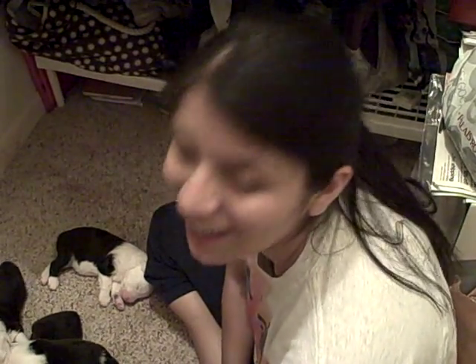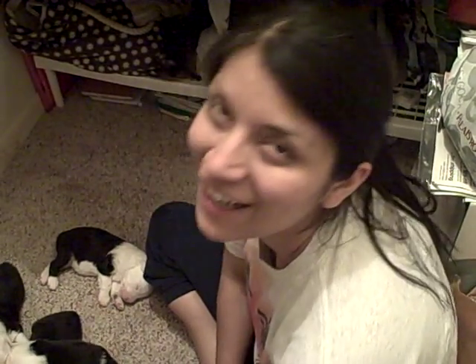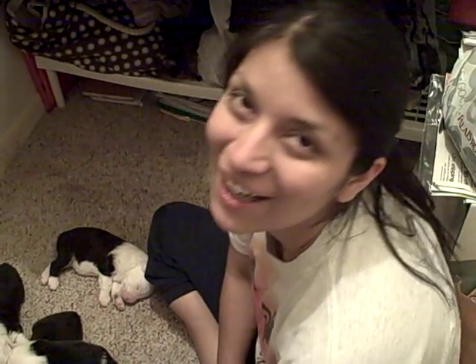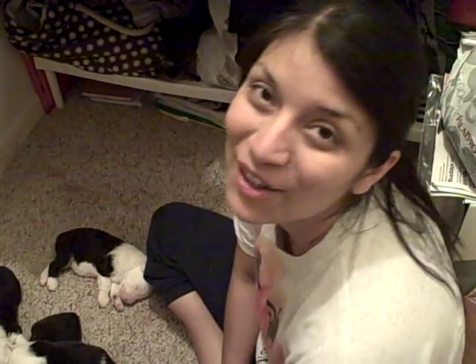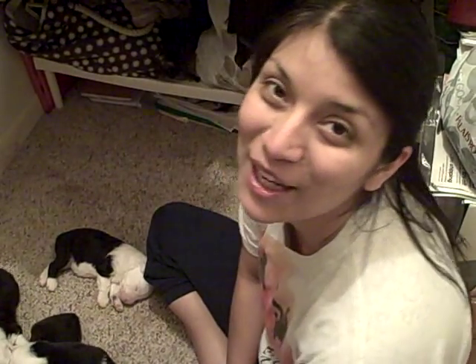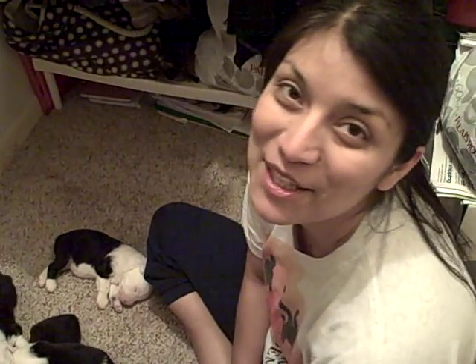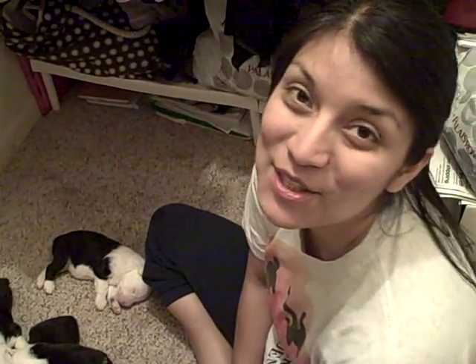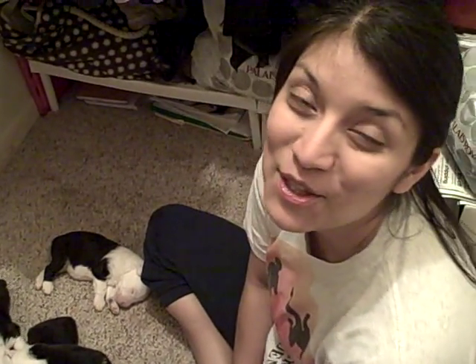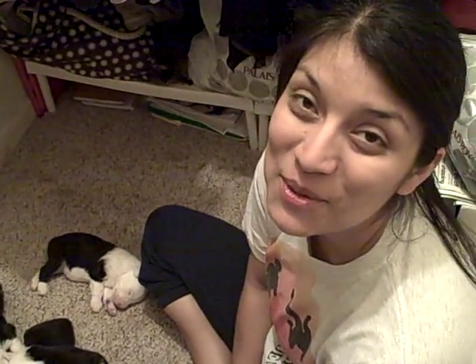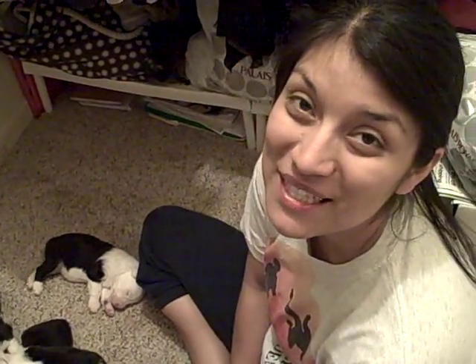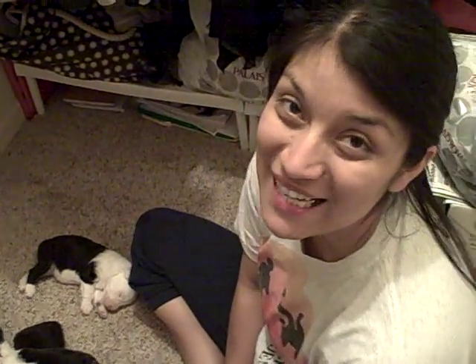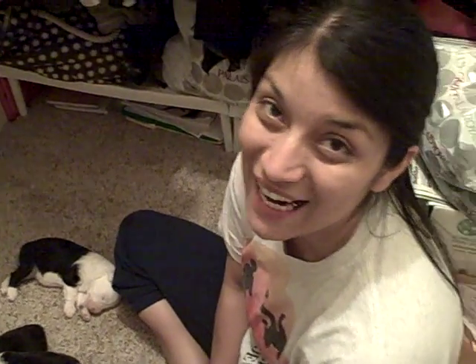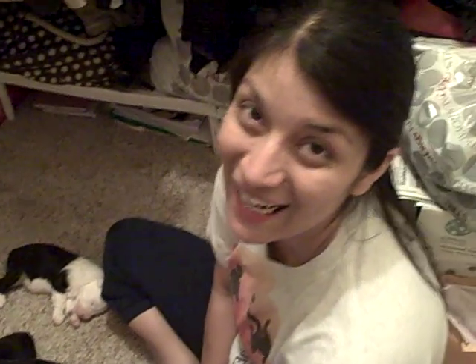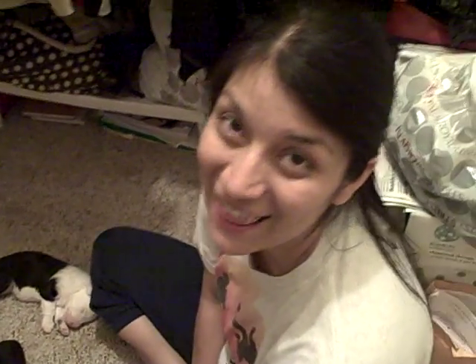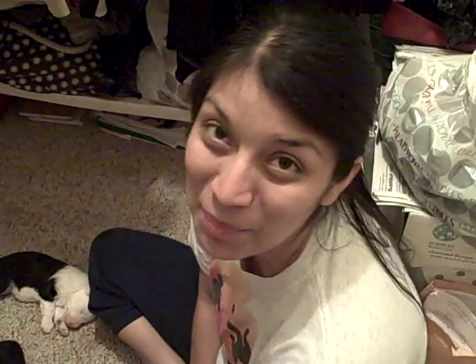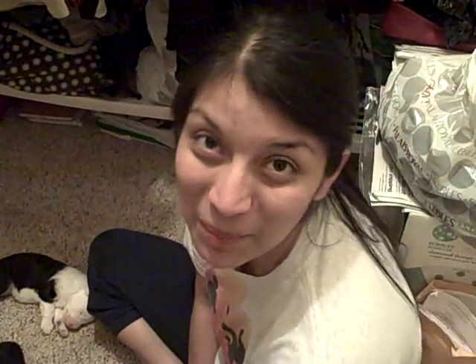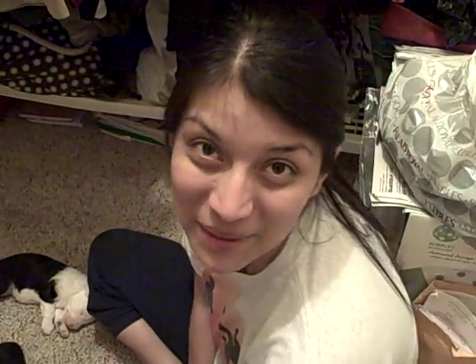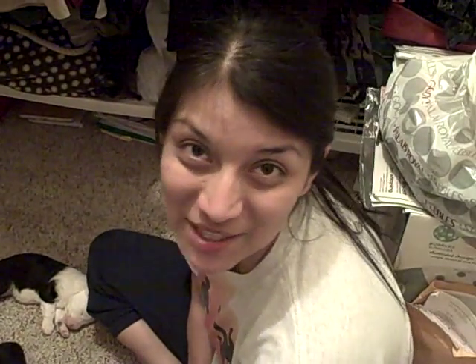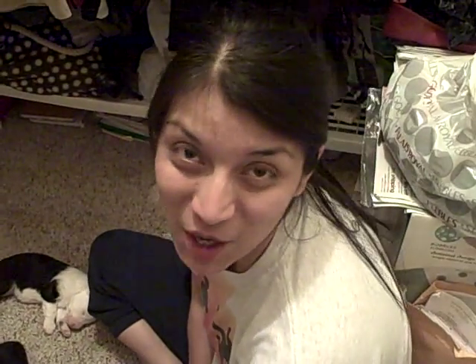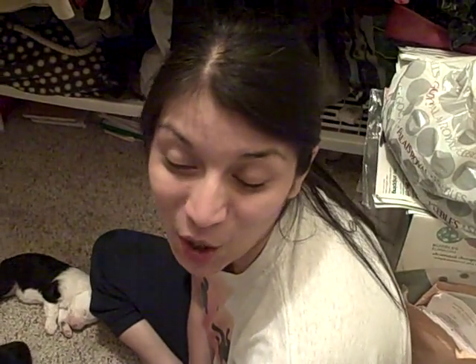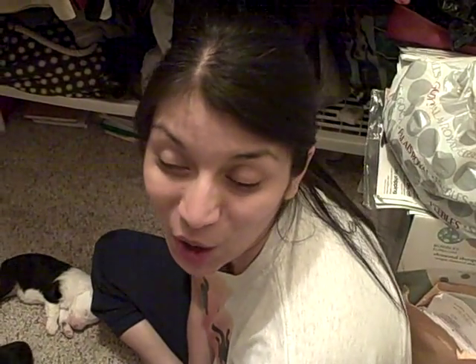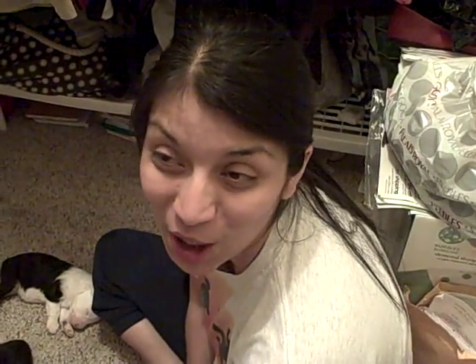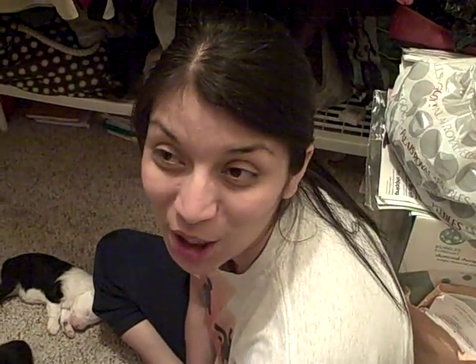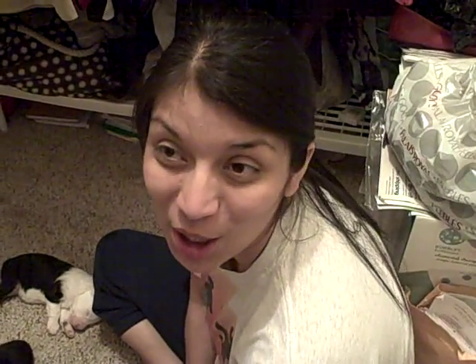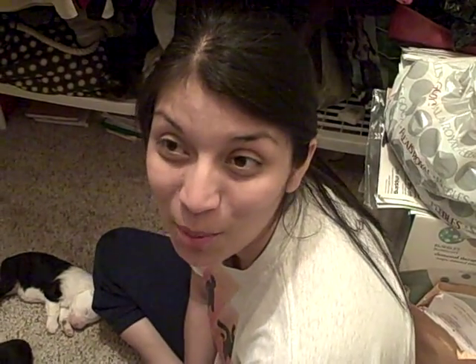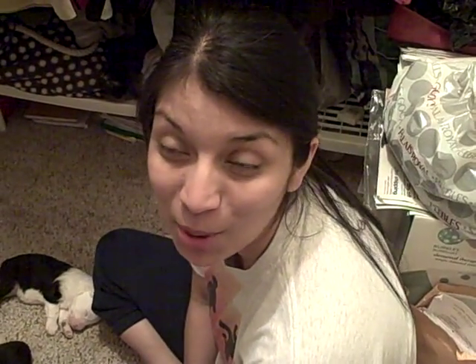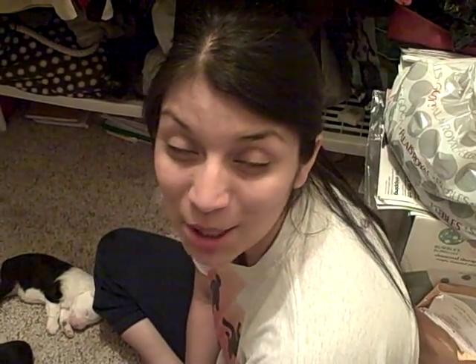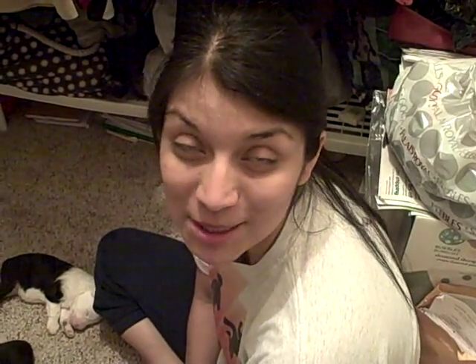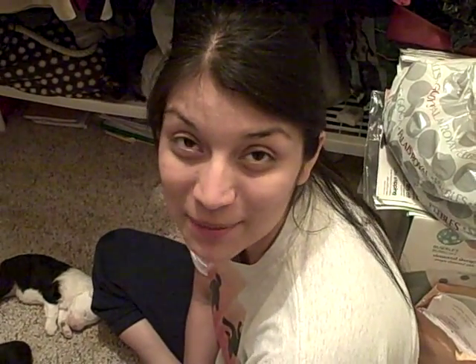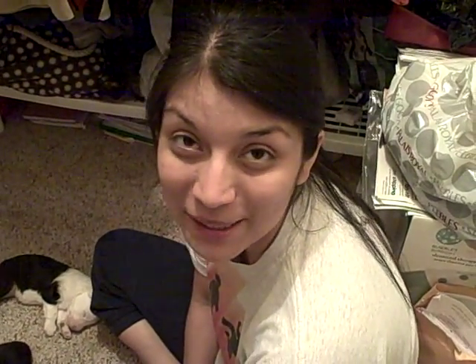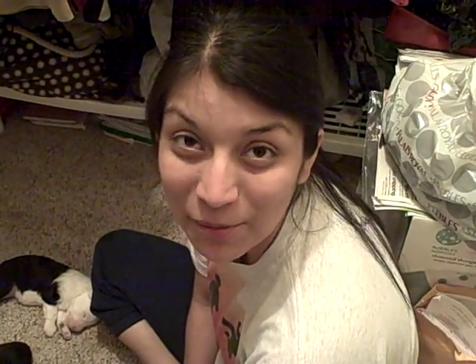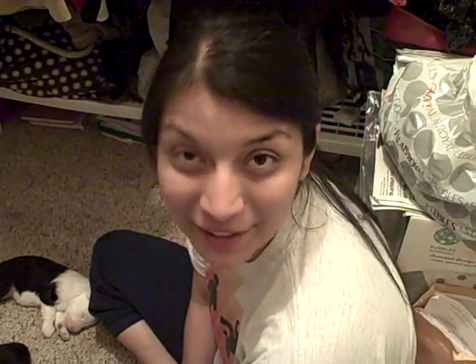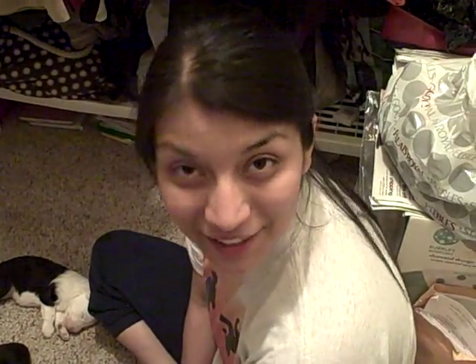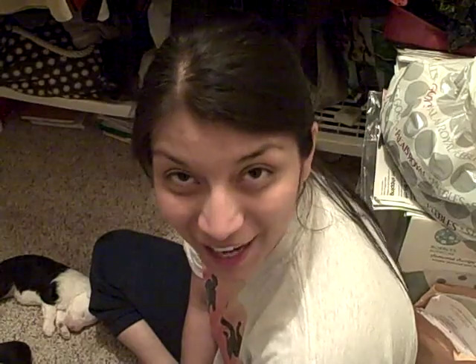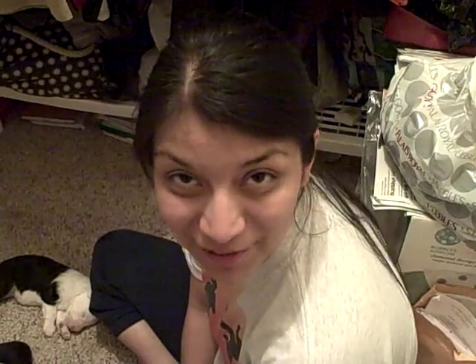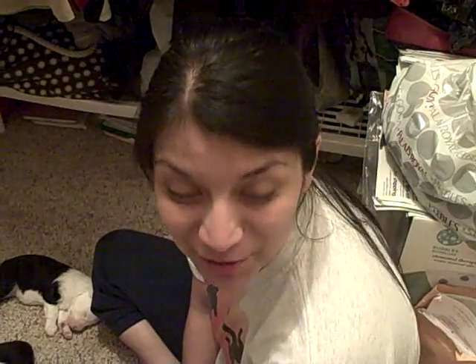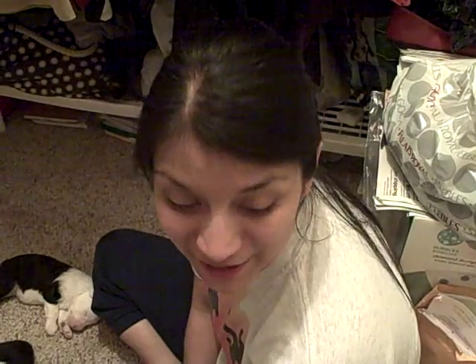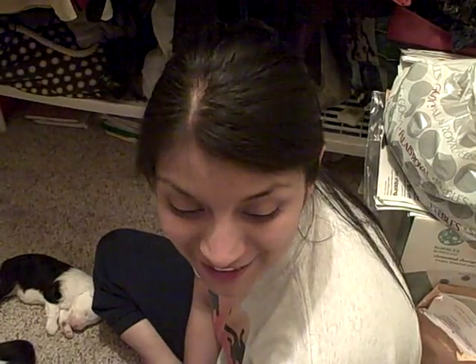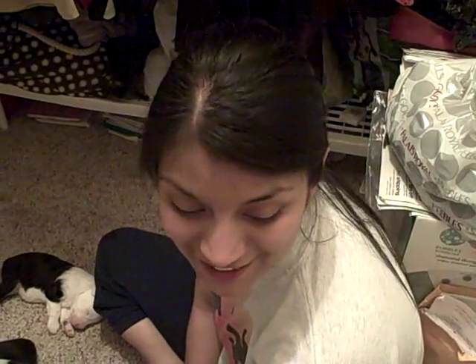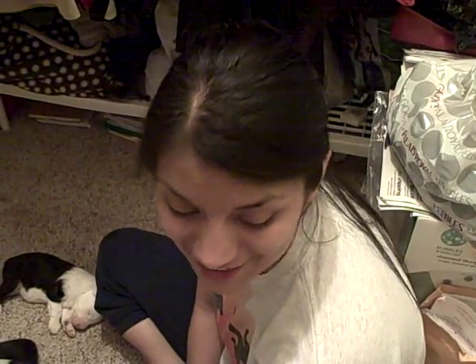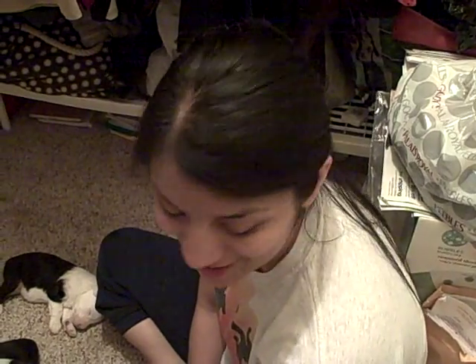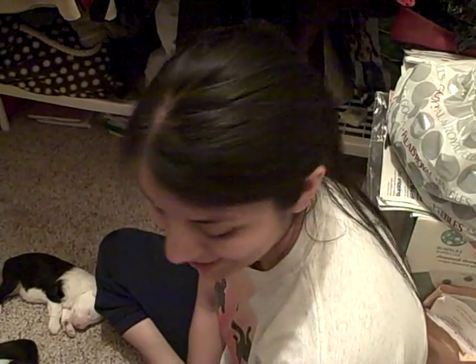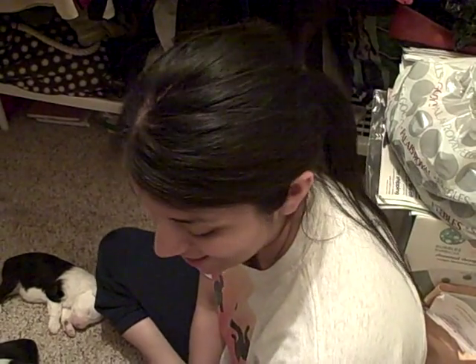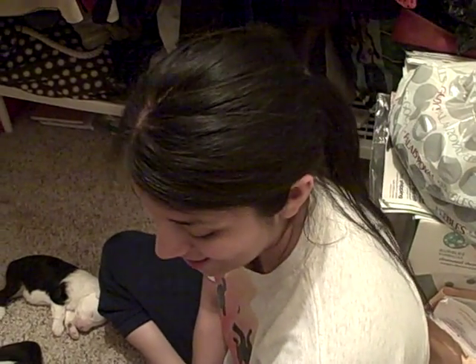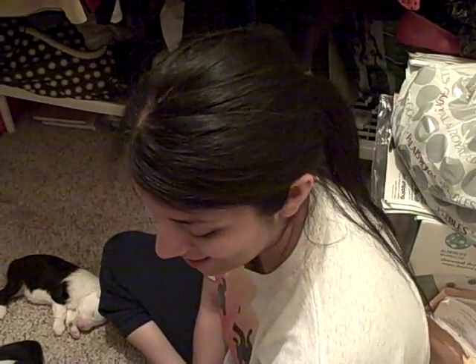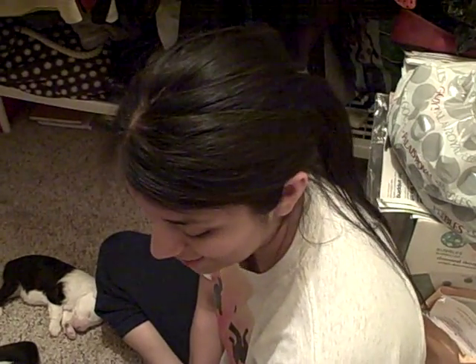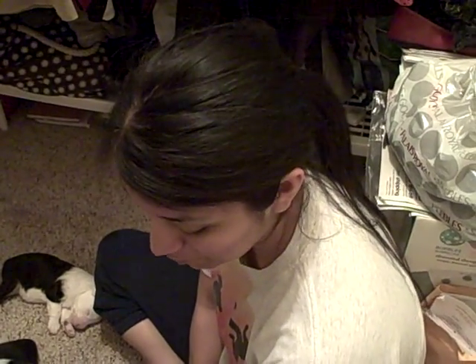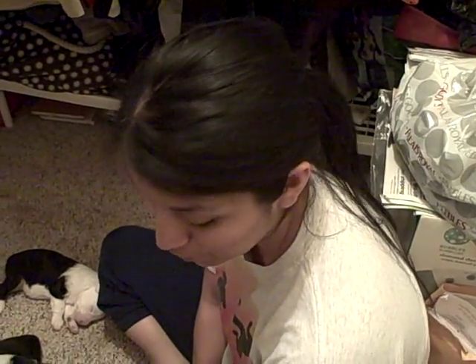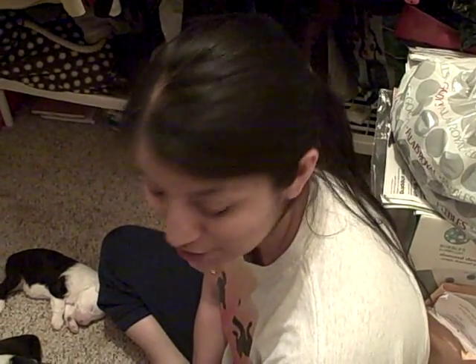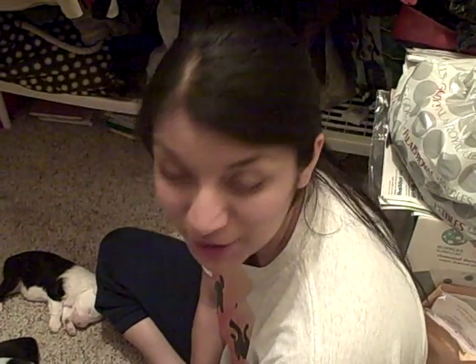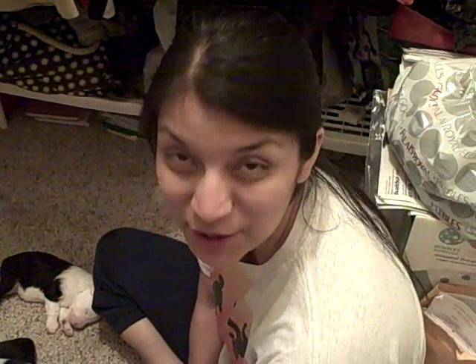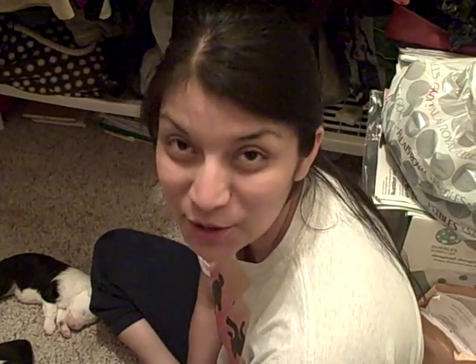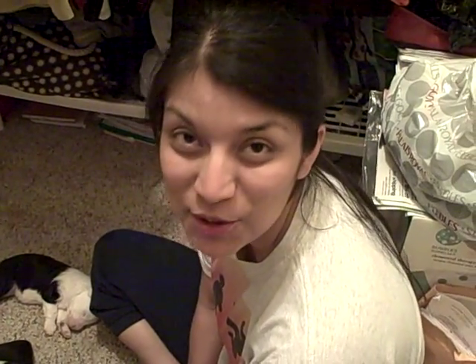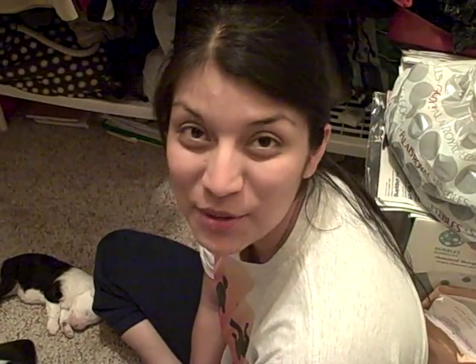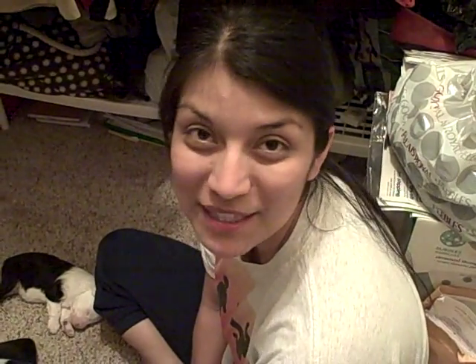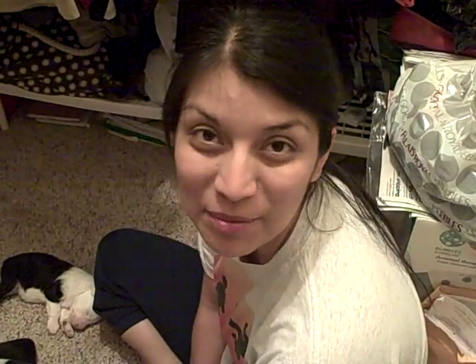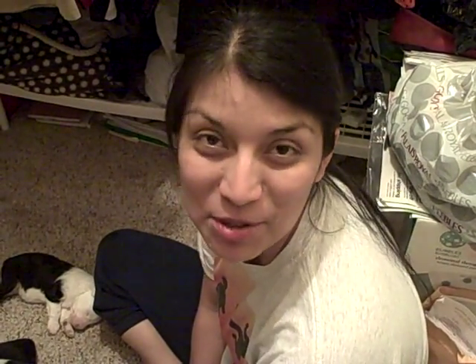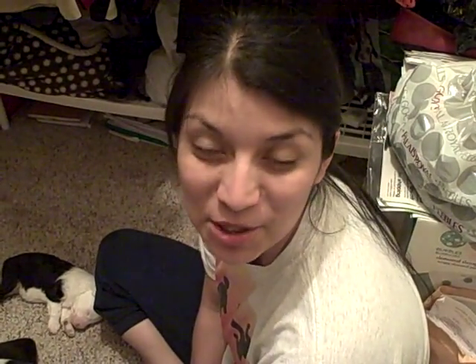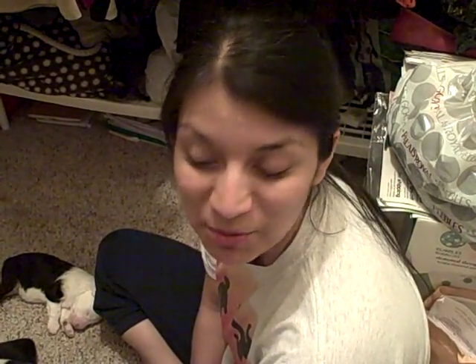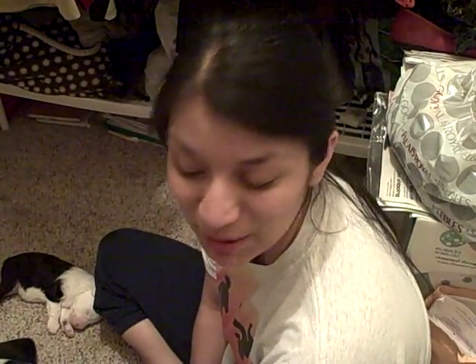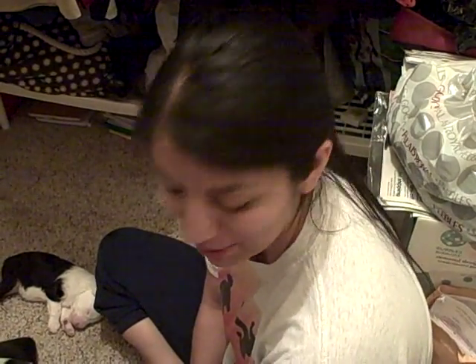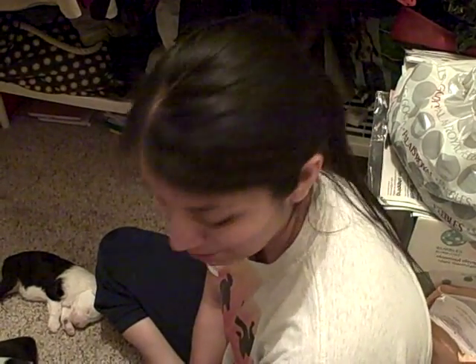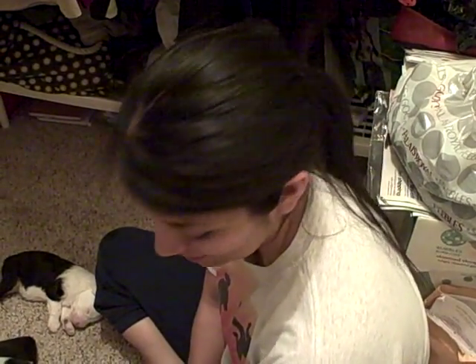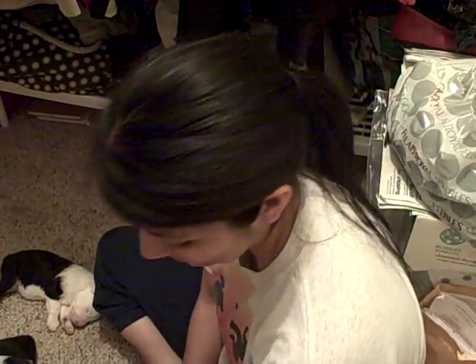Today the puppies are approximately one and a half weeks, and I'm going to introduce them to you one by one.